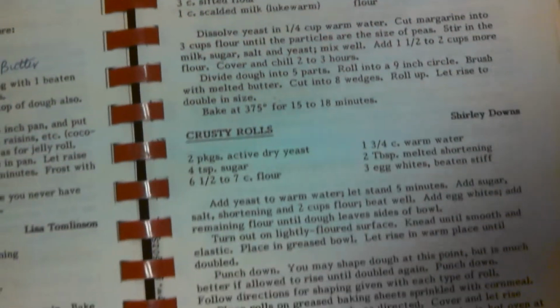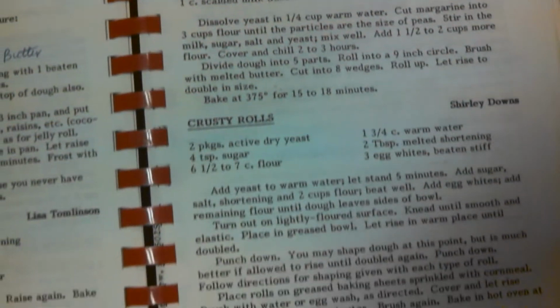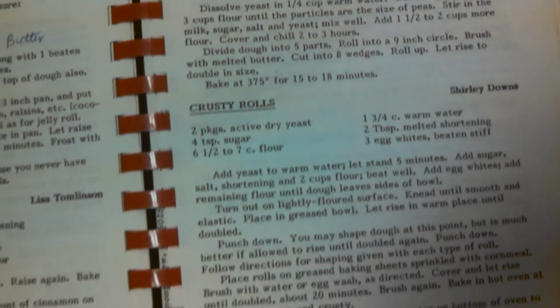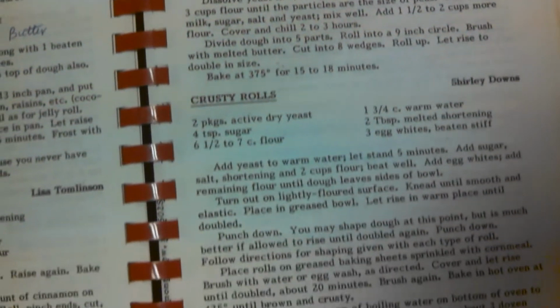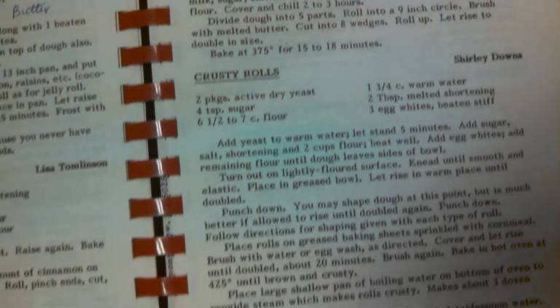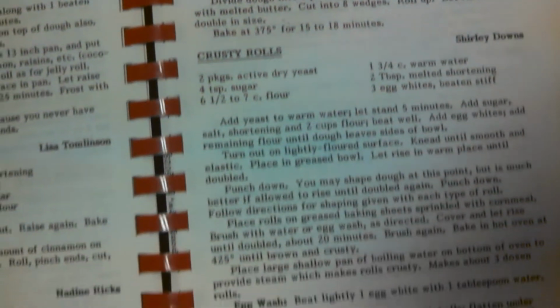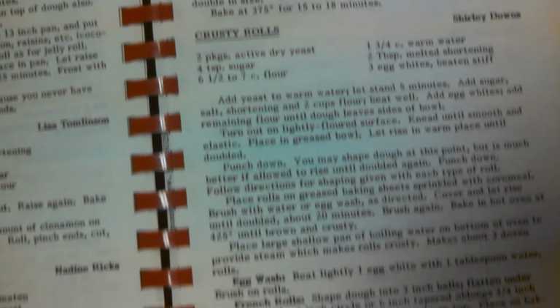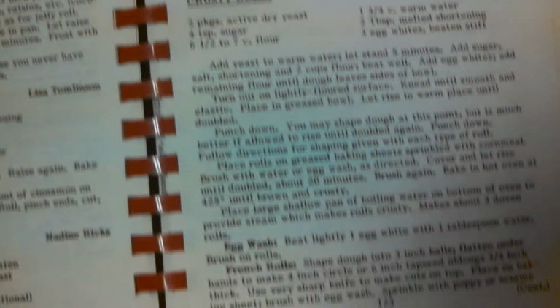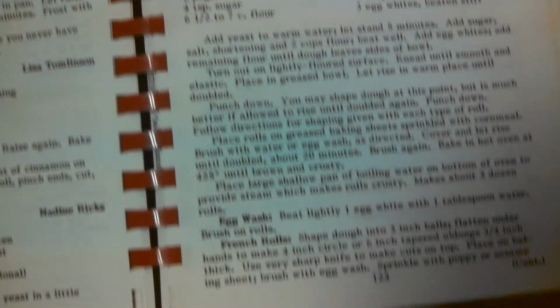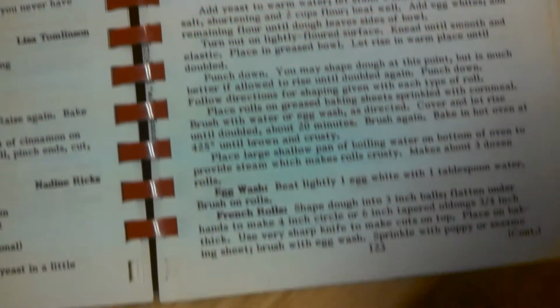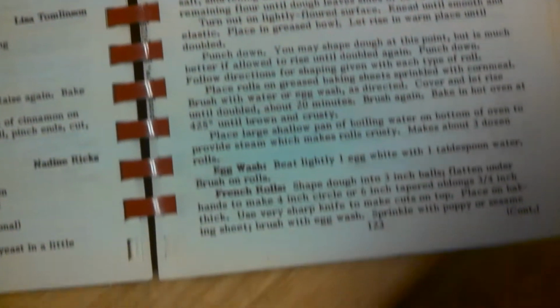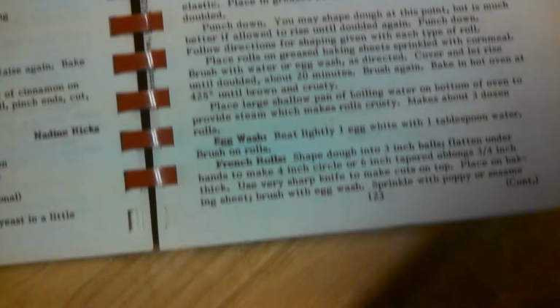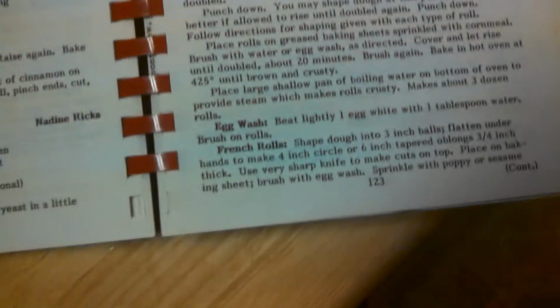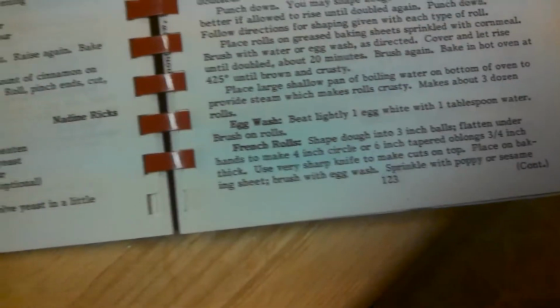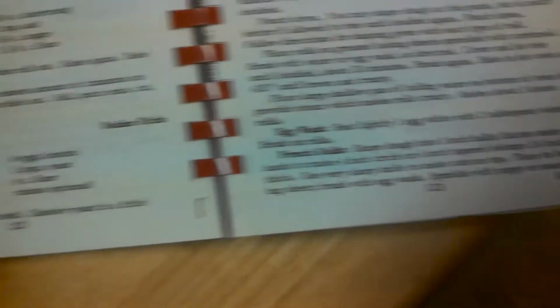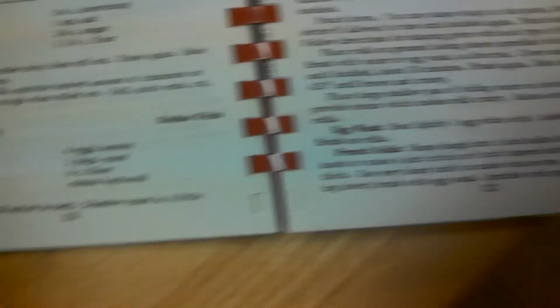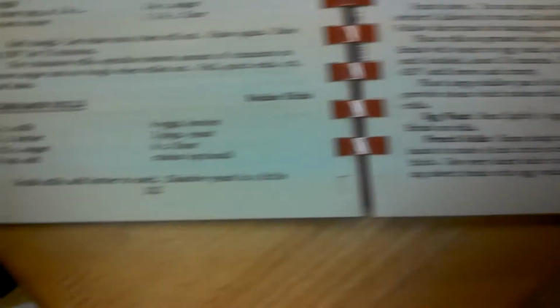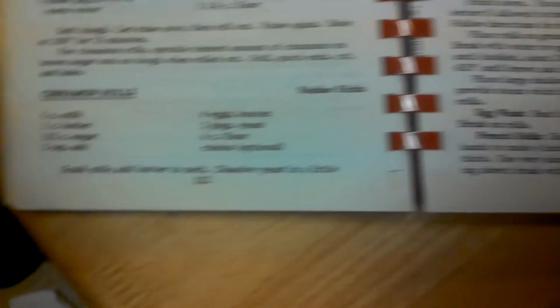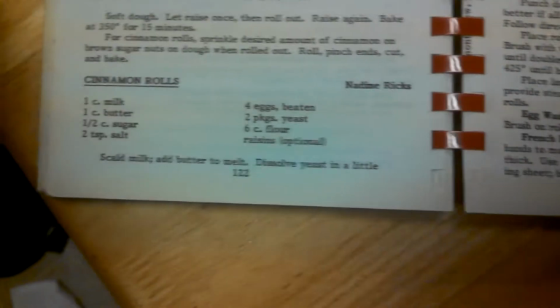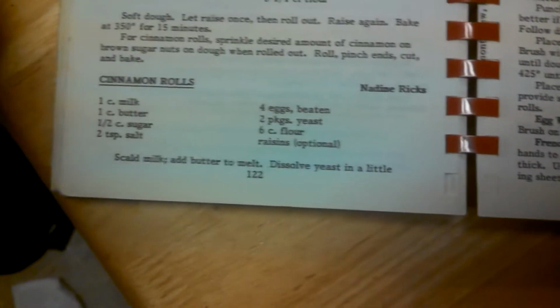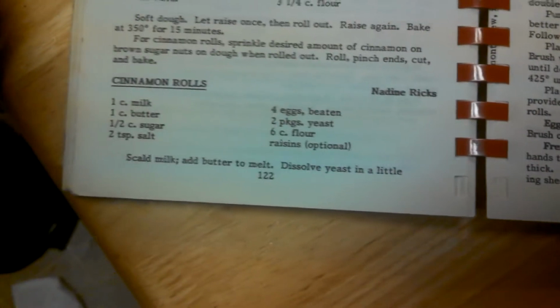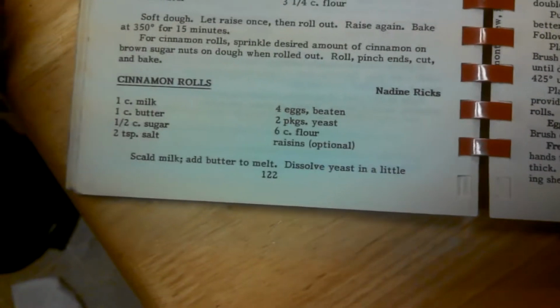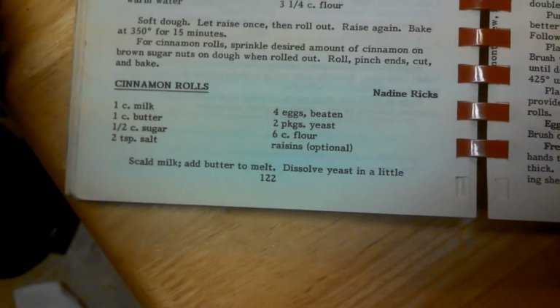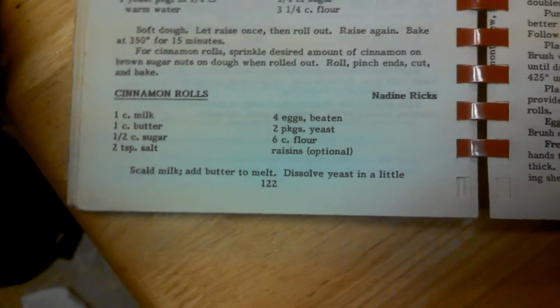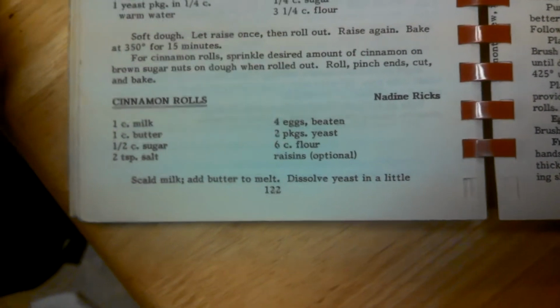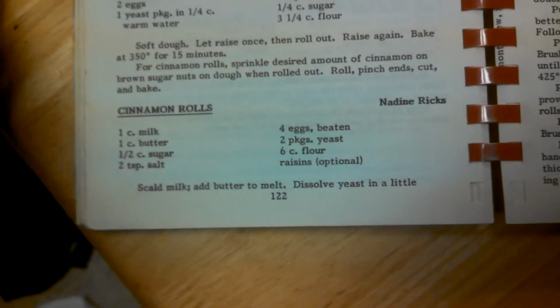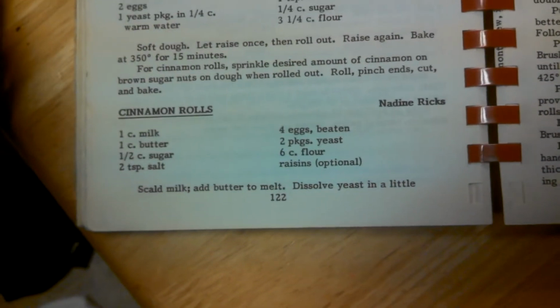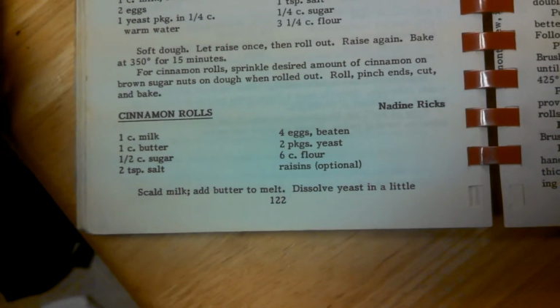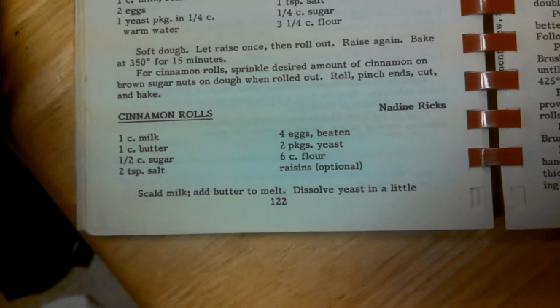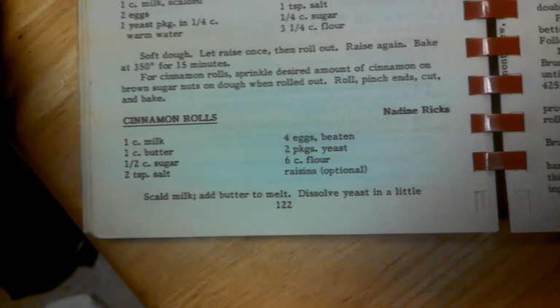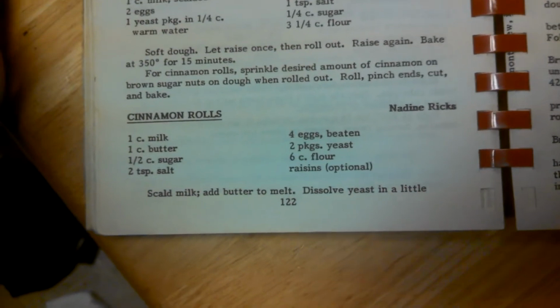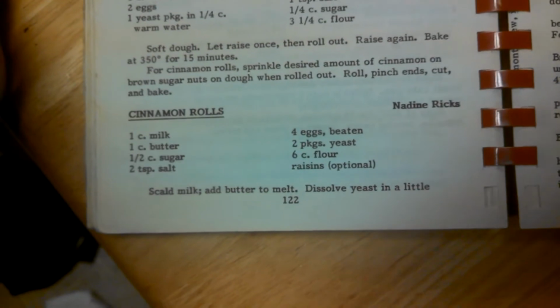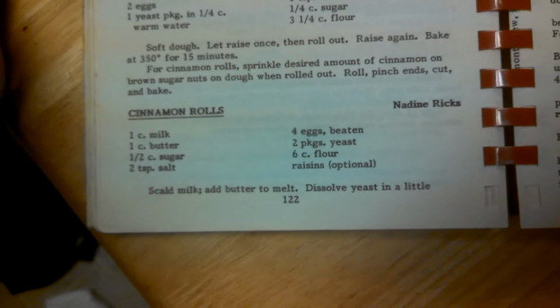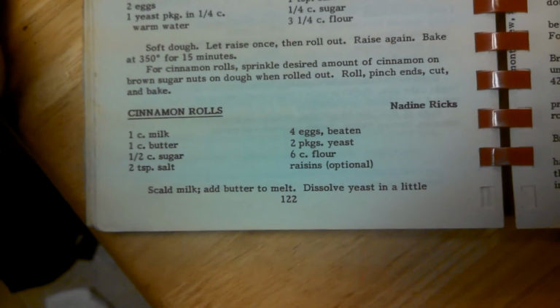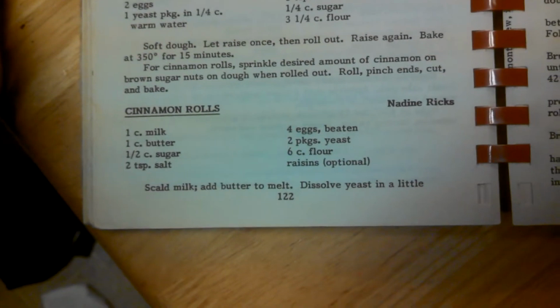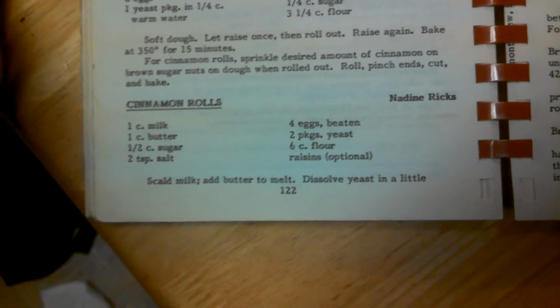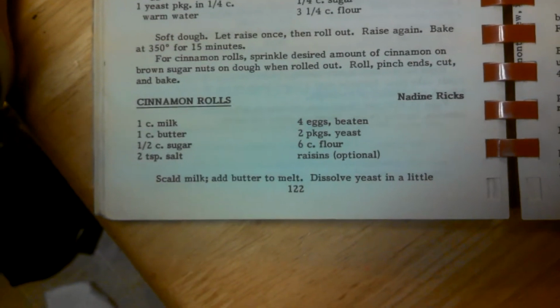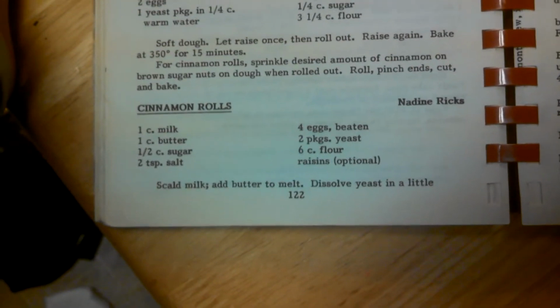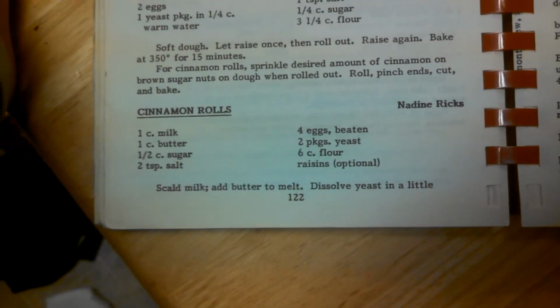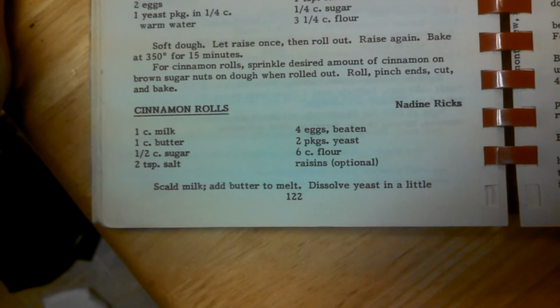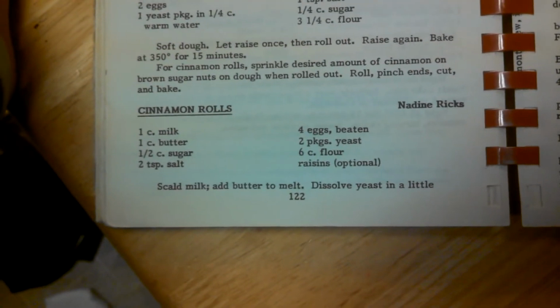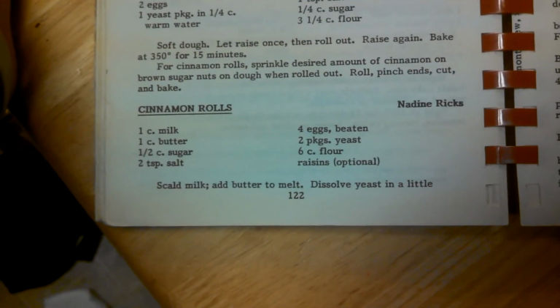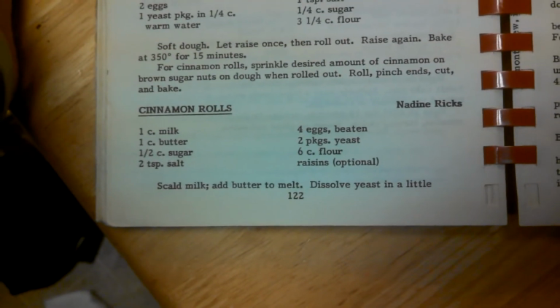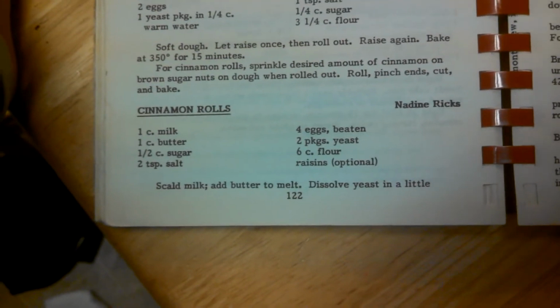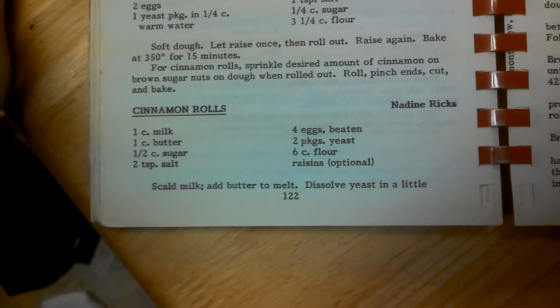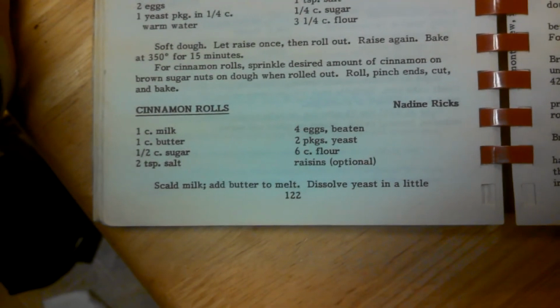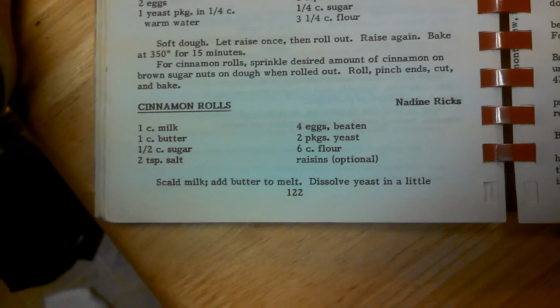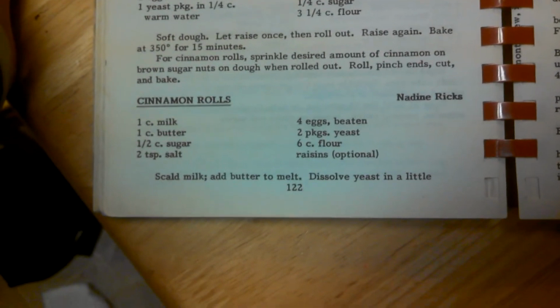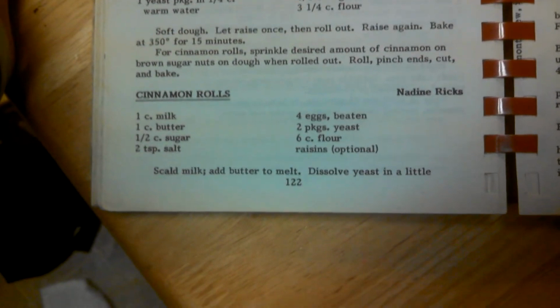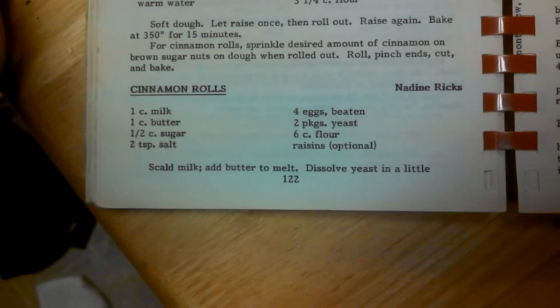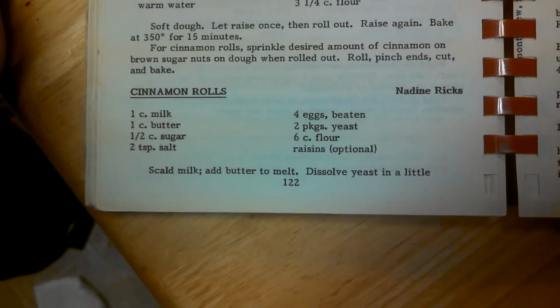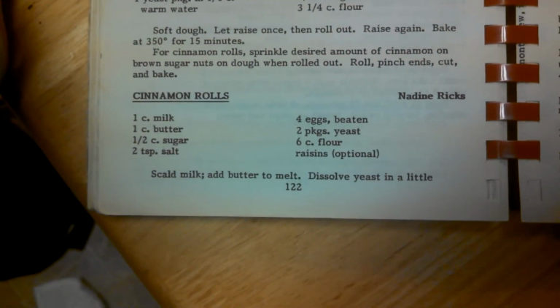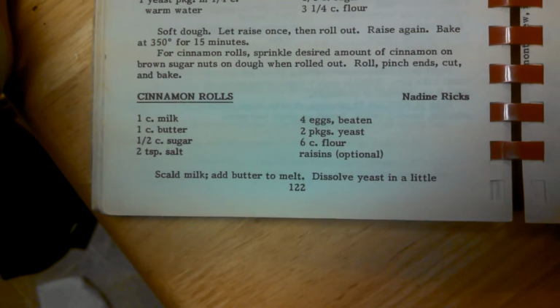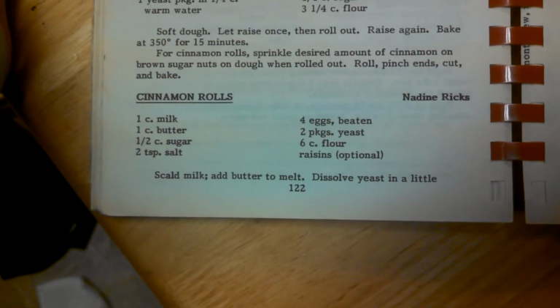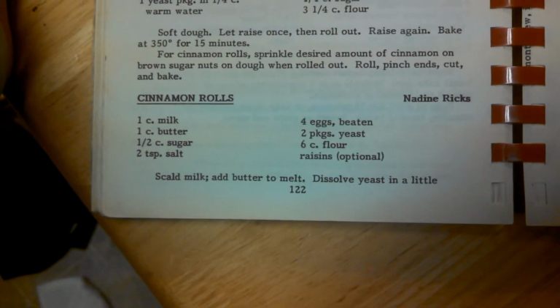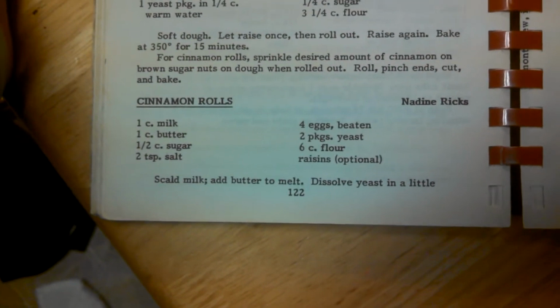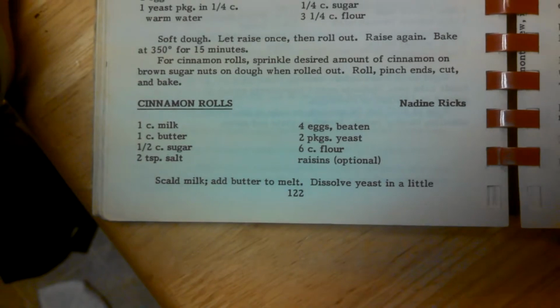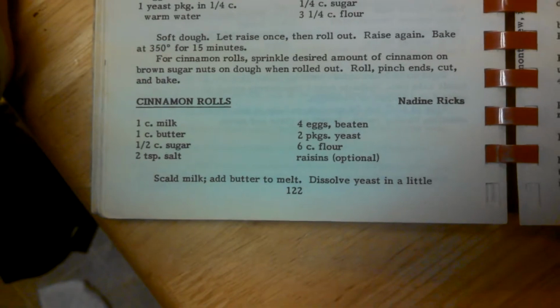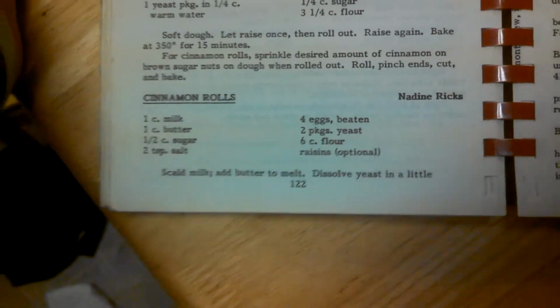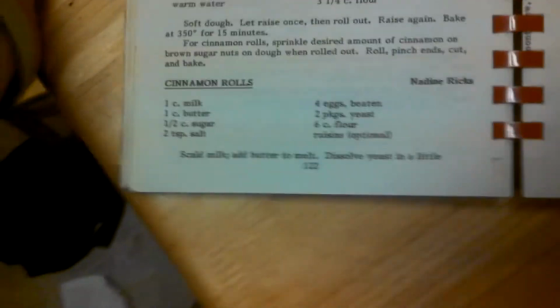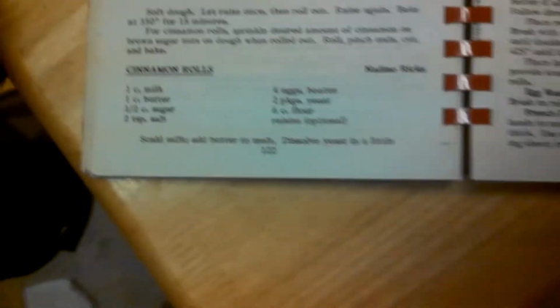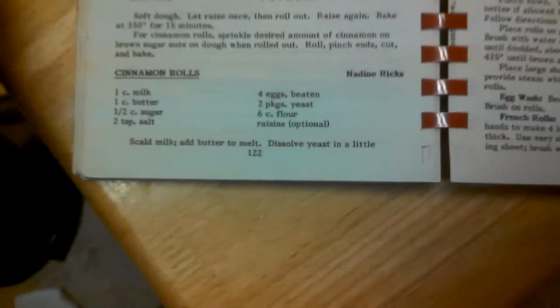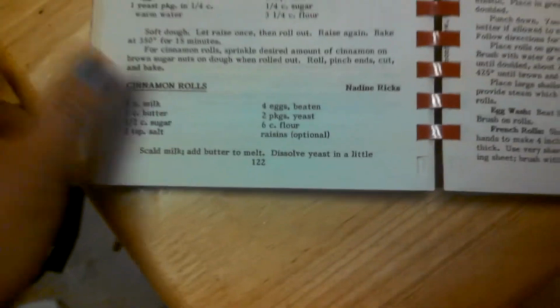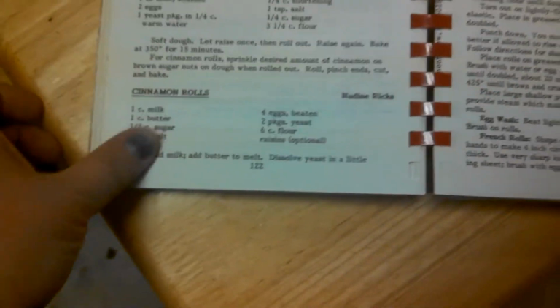This is the Montevue cookbook again. She's a very nice lady, and she's passed away probably like ten years ago. Anyway, so we'll do our best.